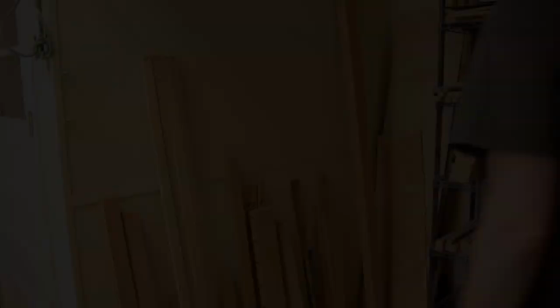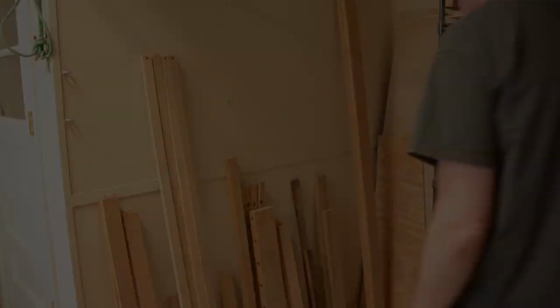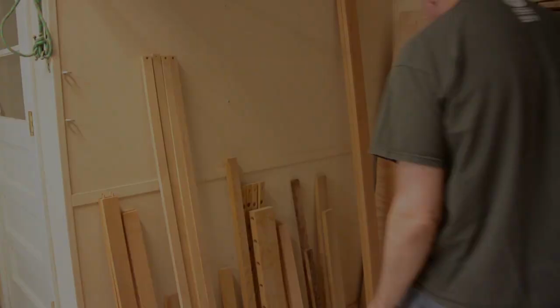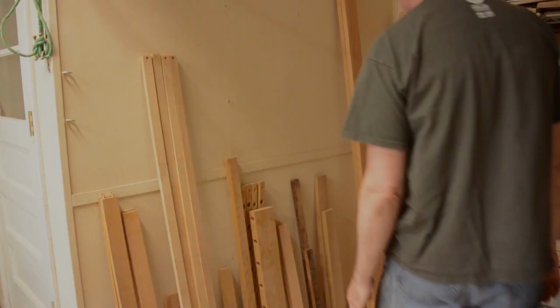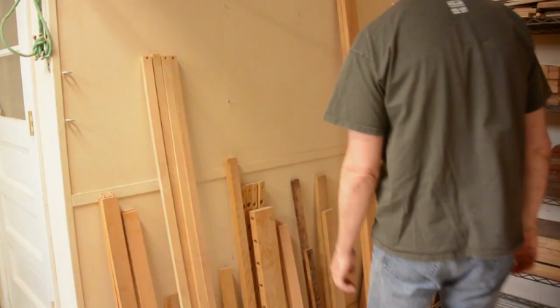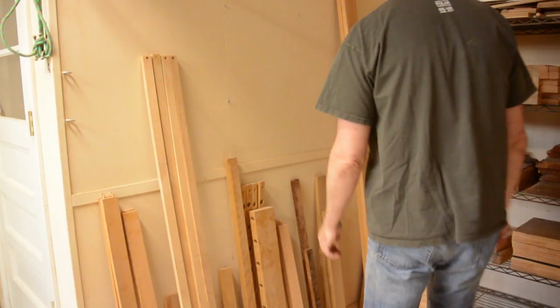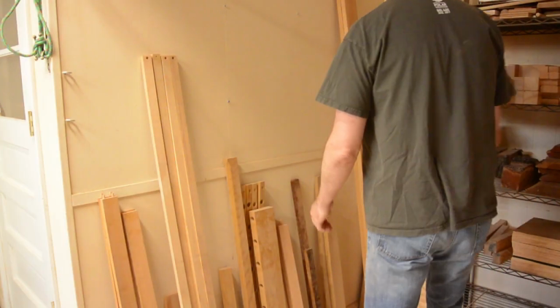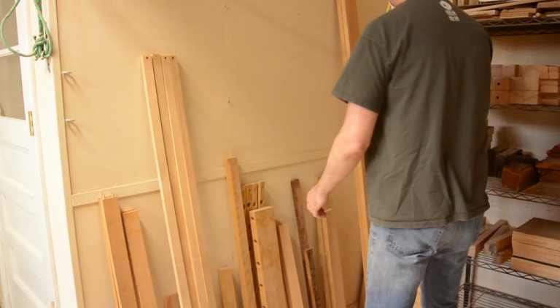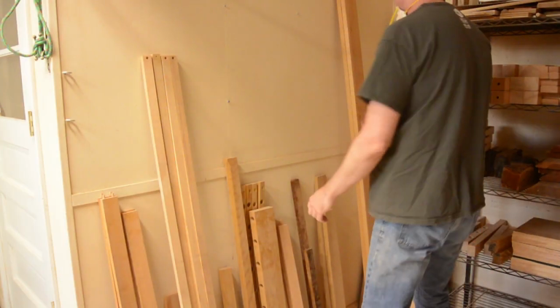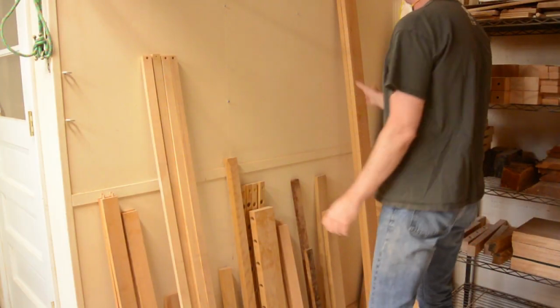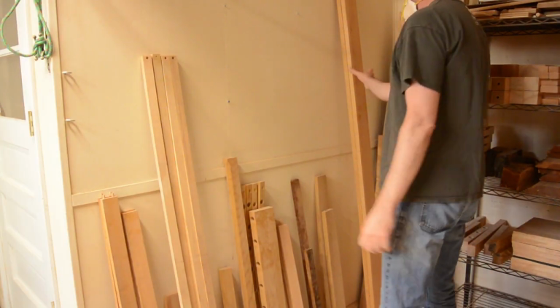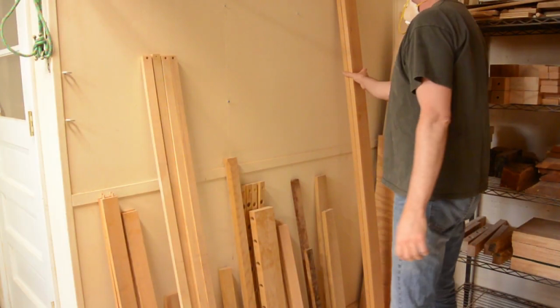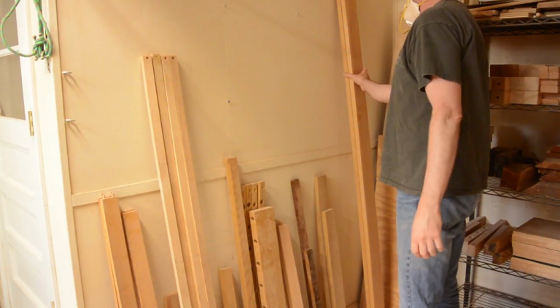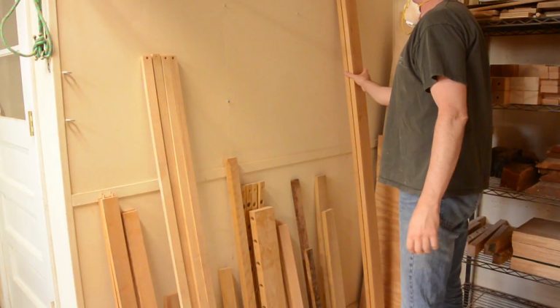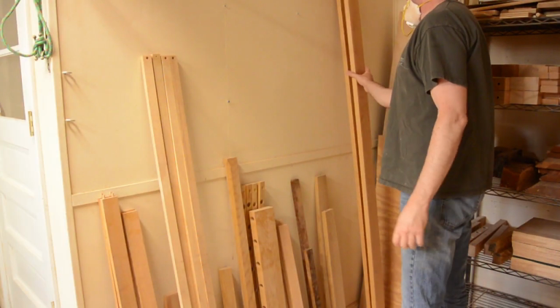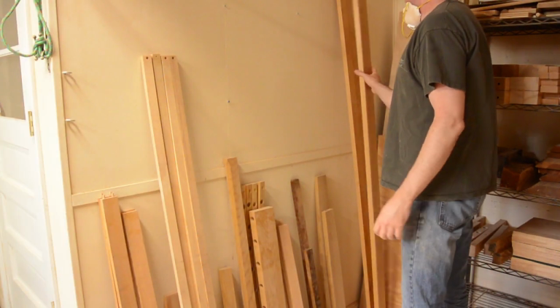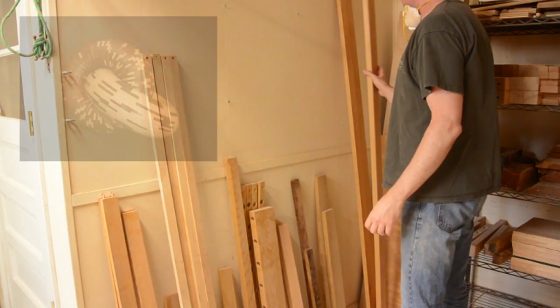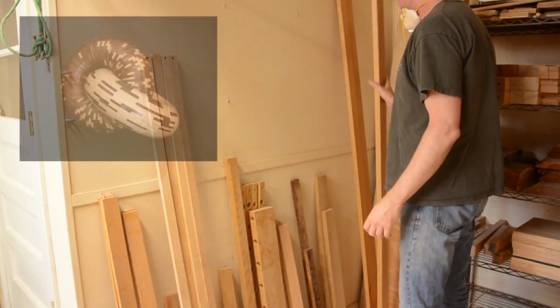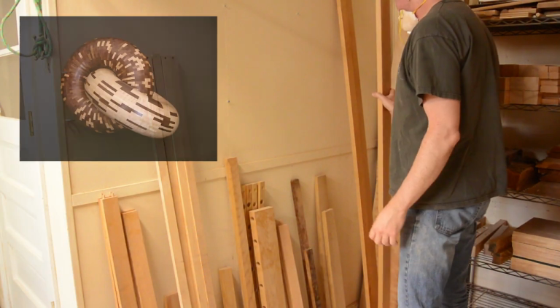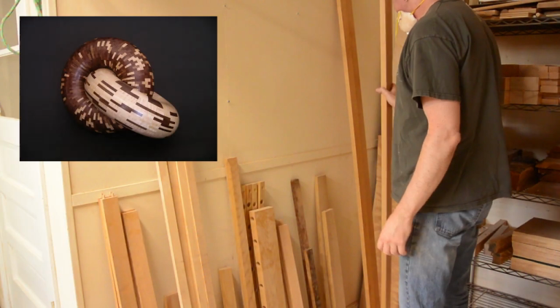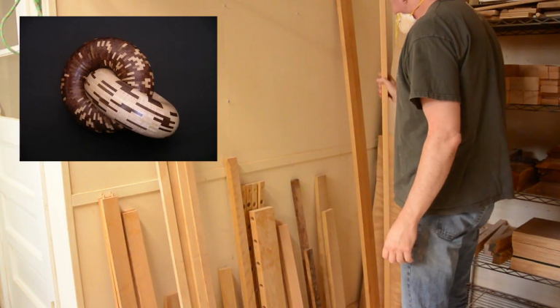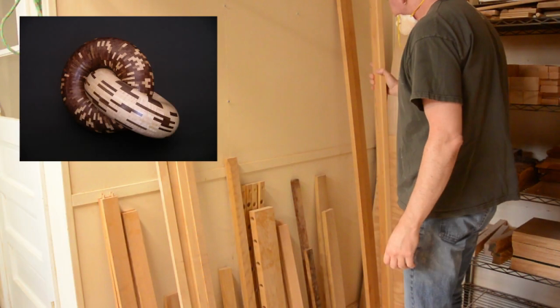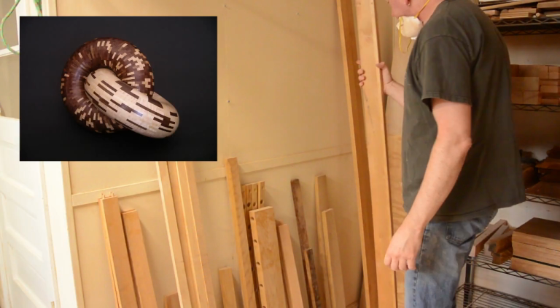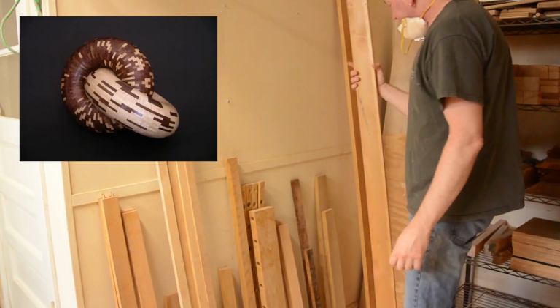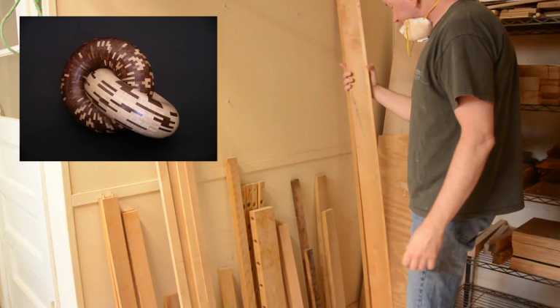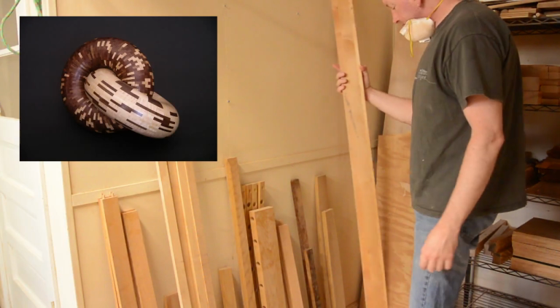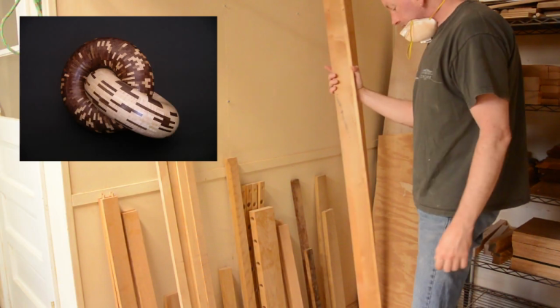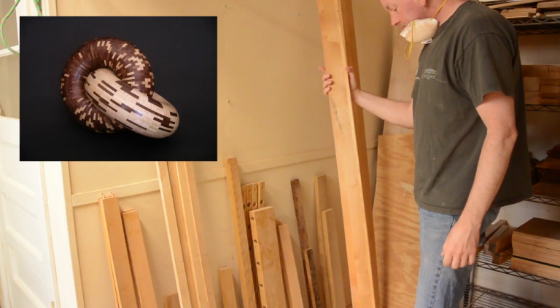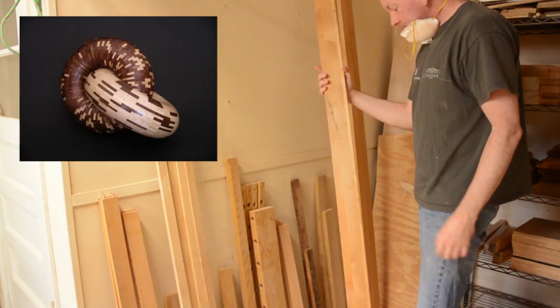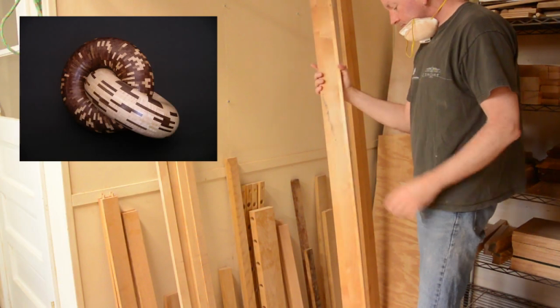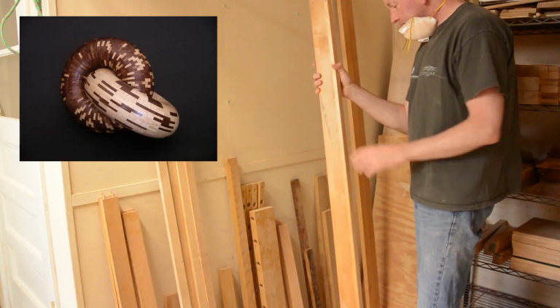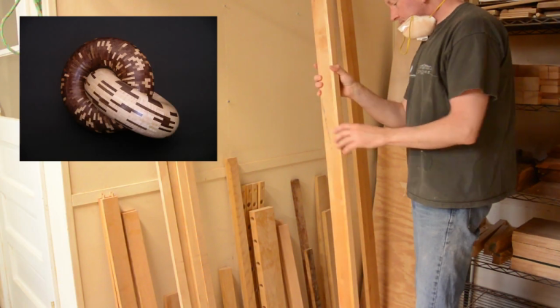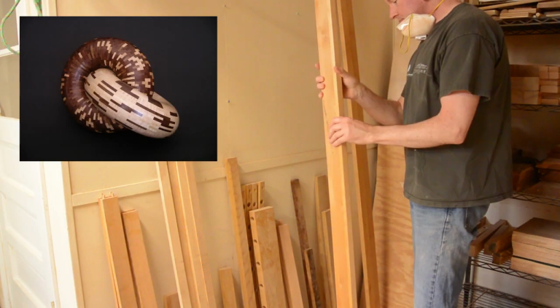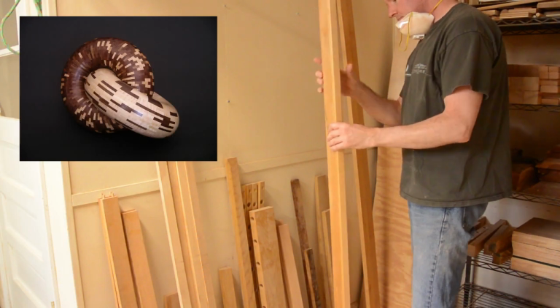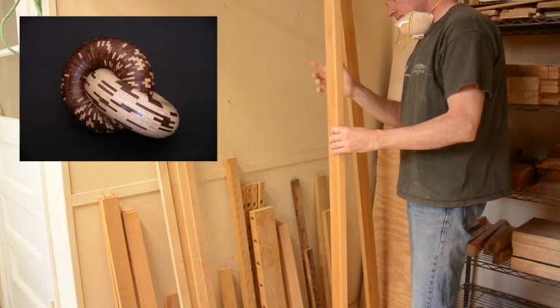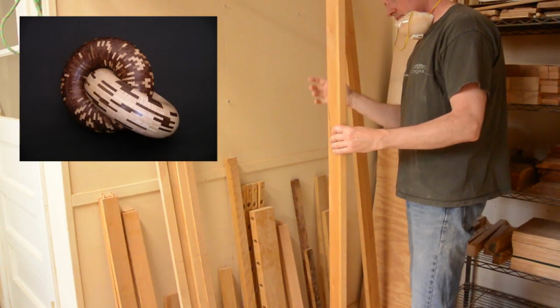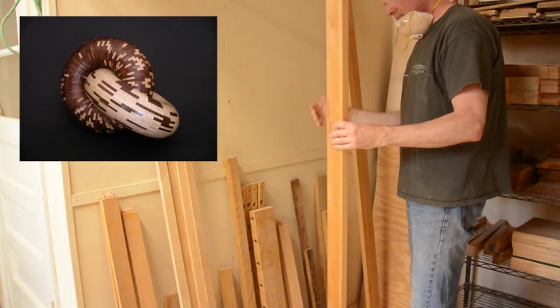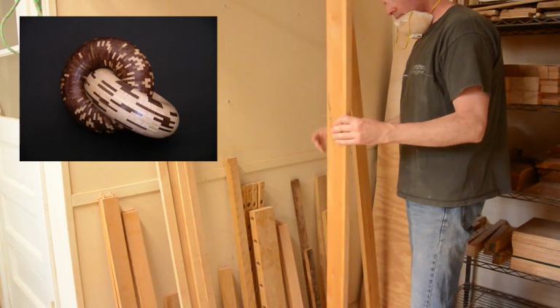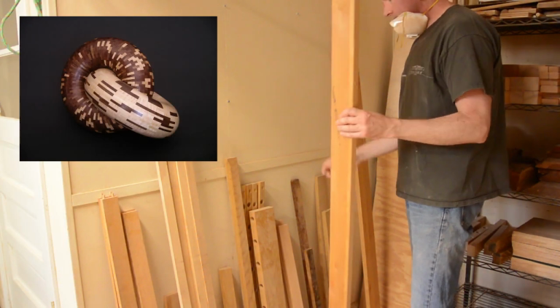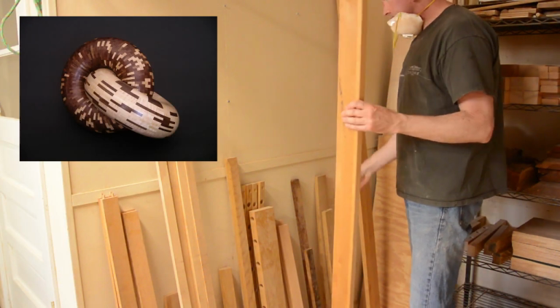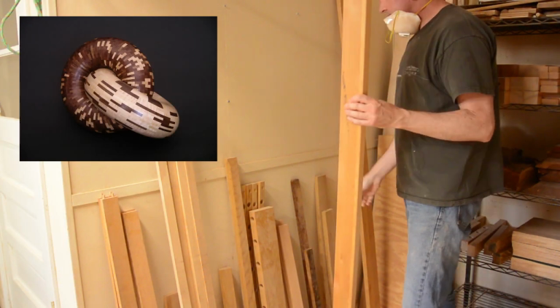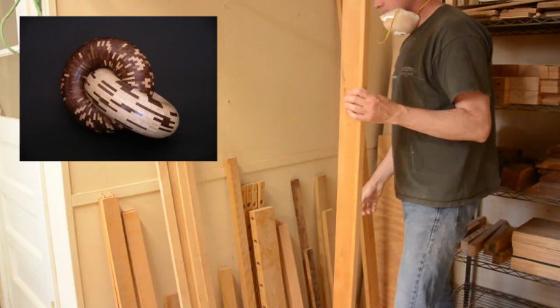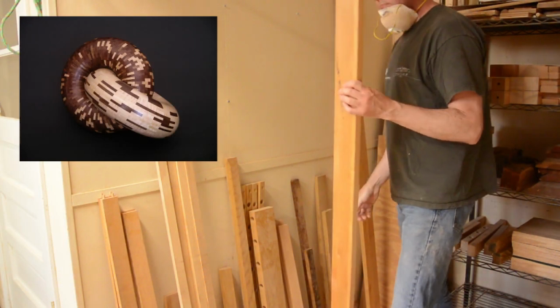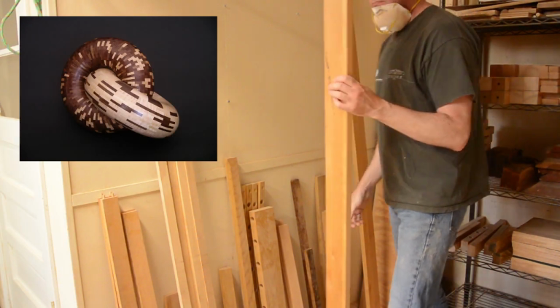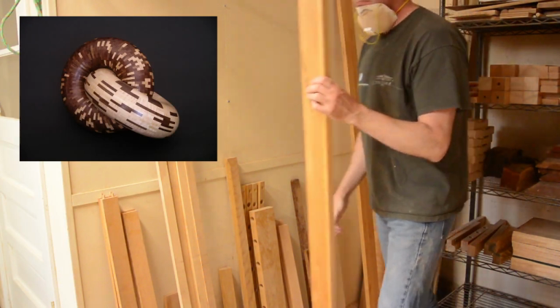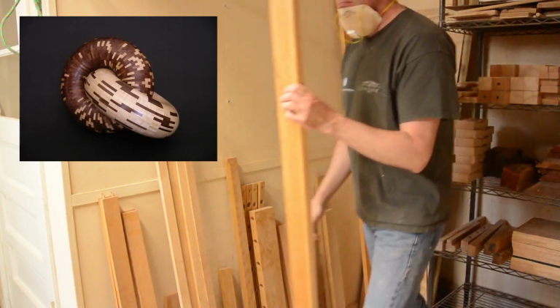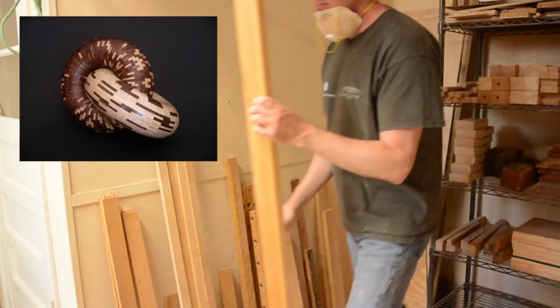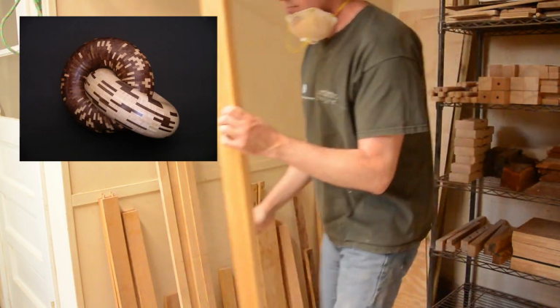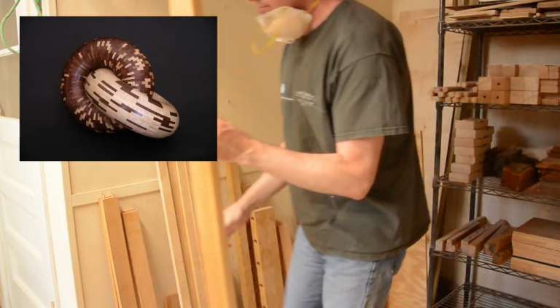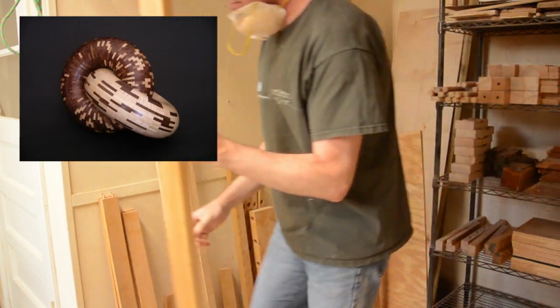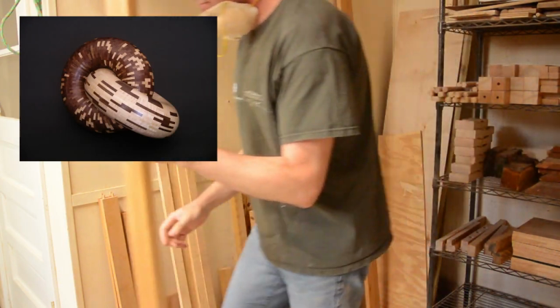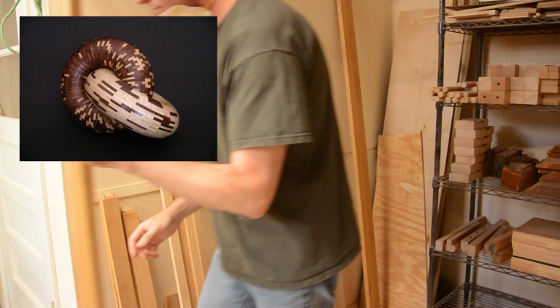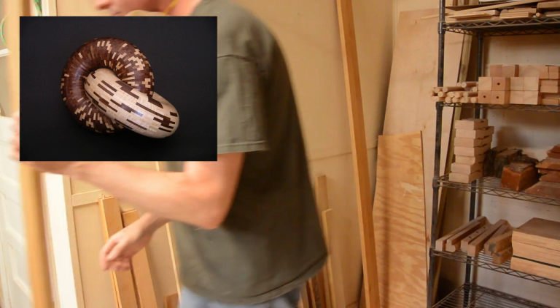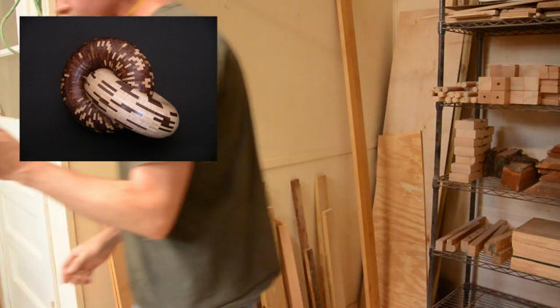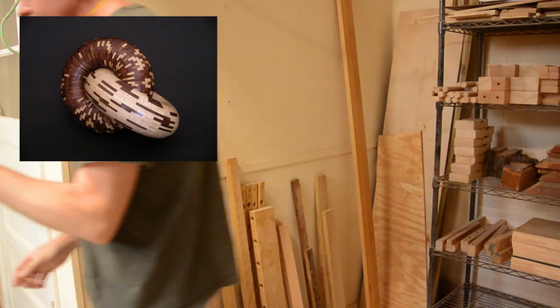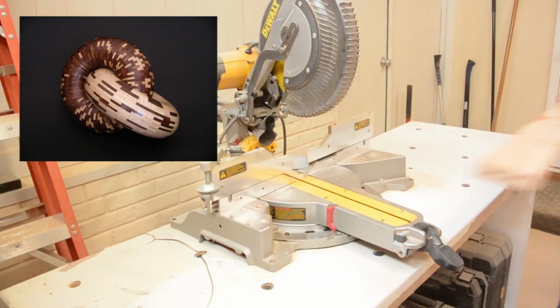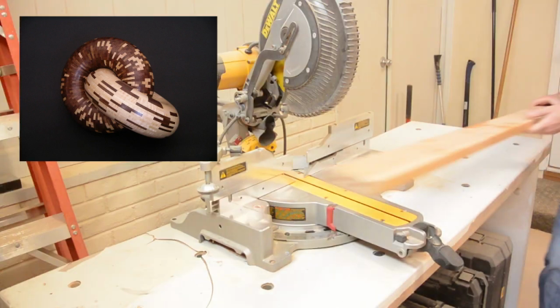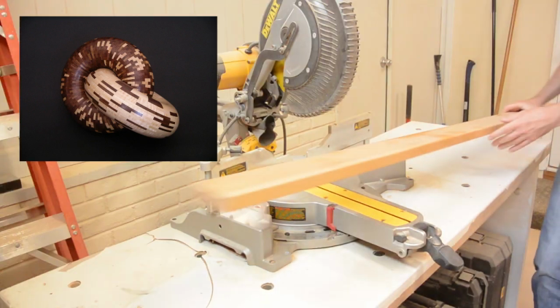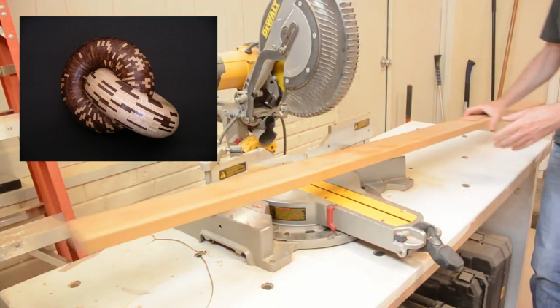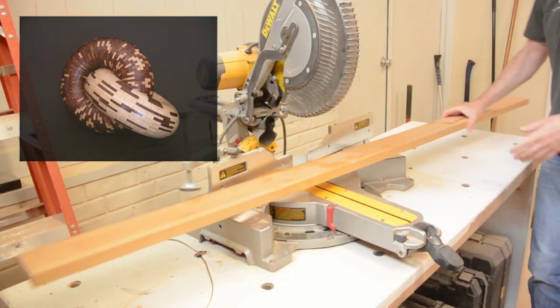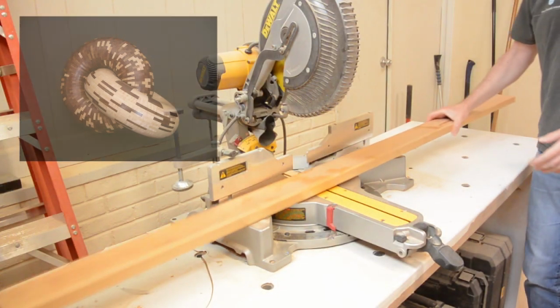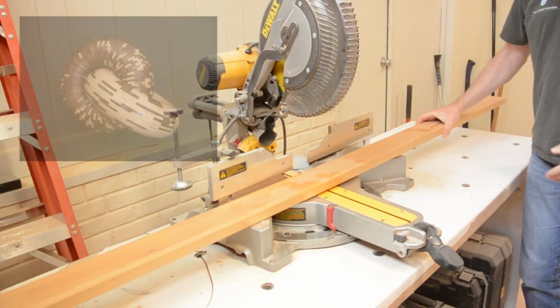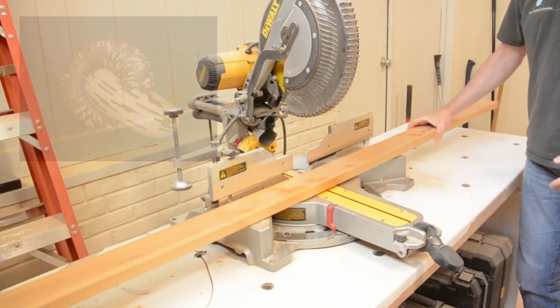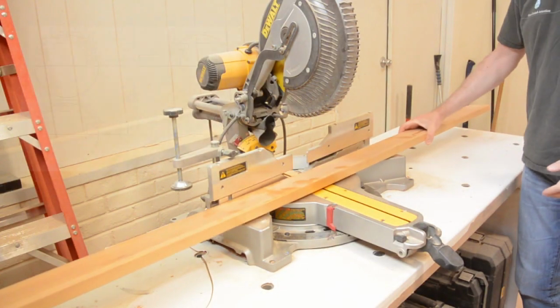As I have mentioned in previous videos, I am a big fan of Malcolm Tibbetts' work. I thought I would like to try to recreate one of these pieces.